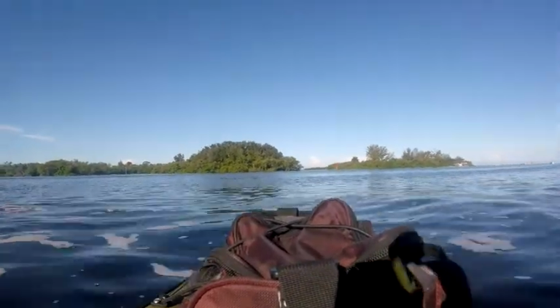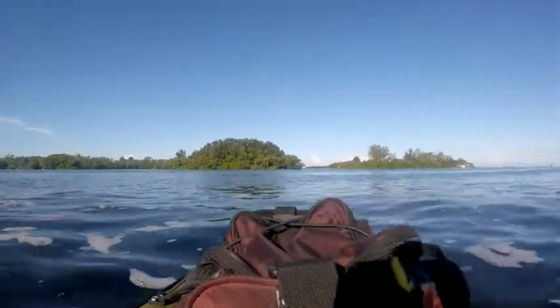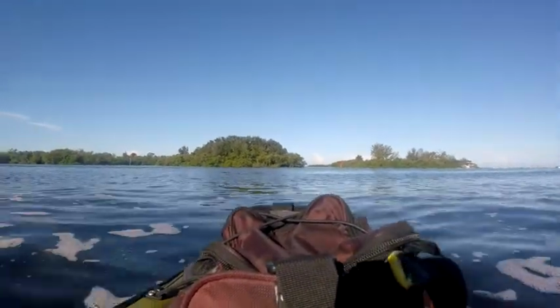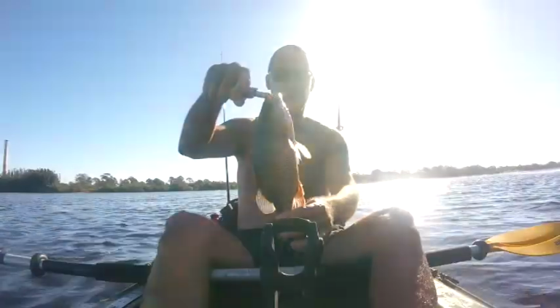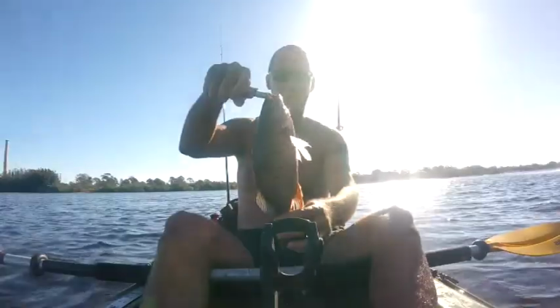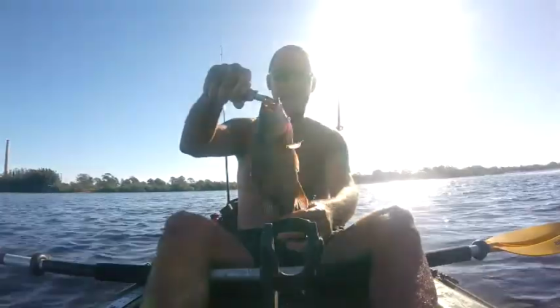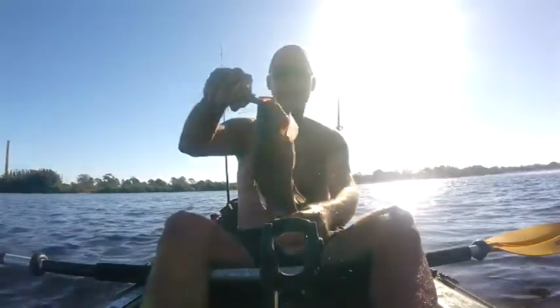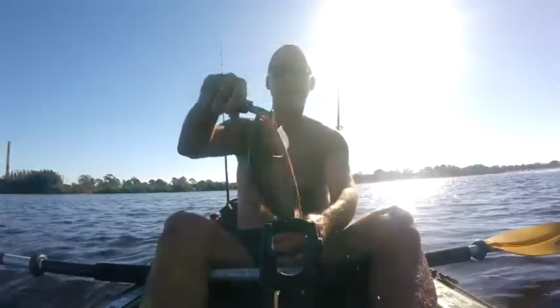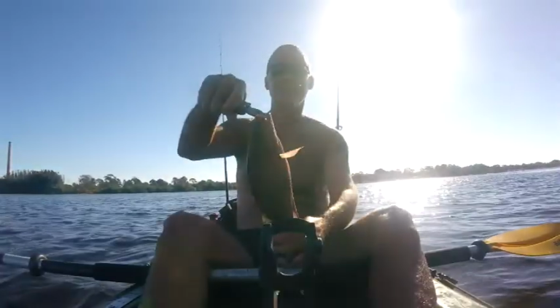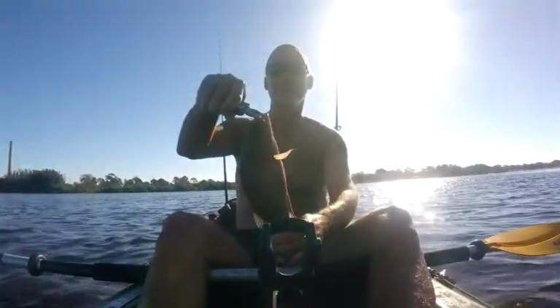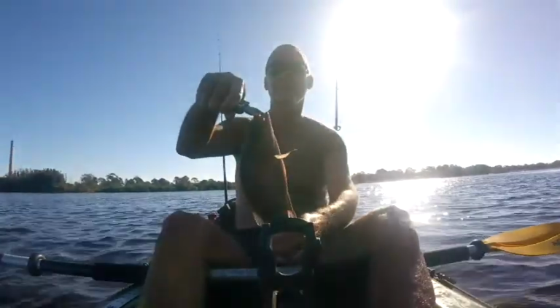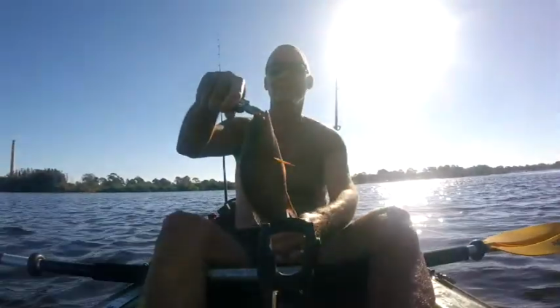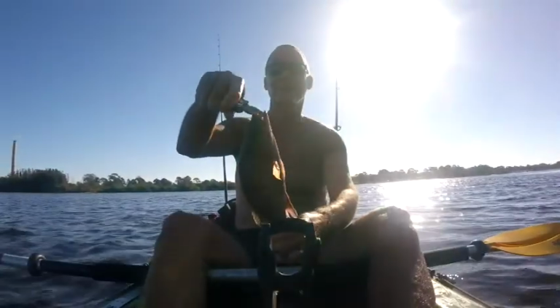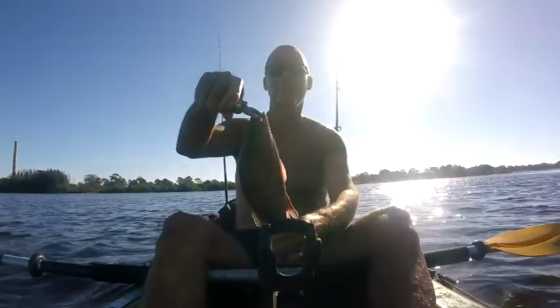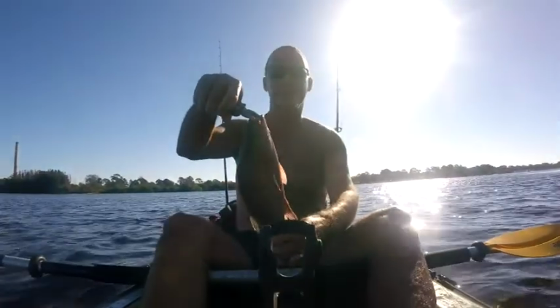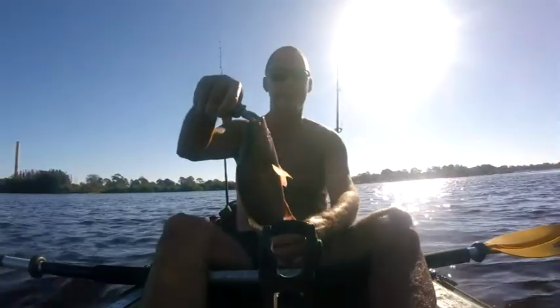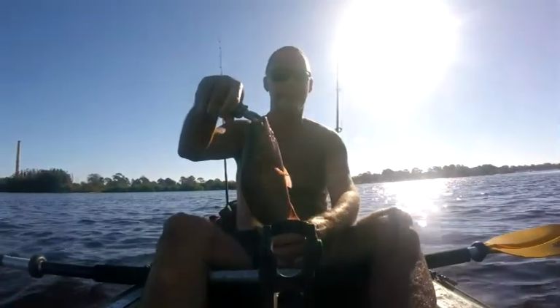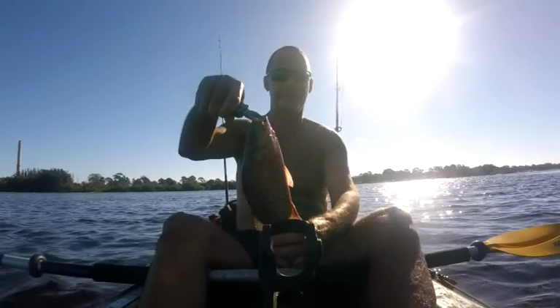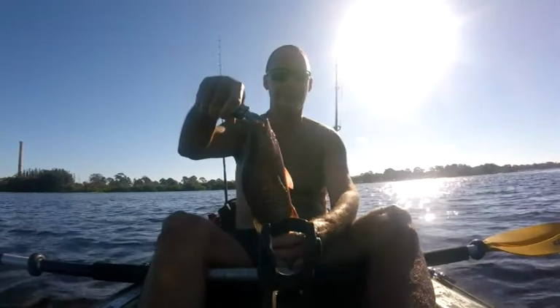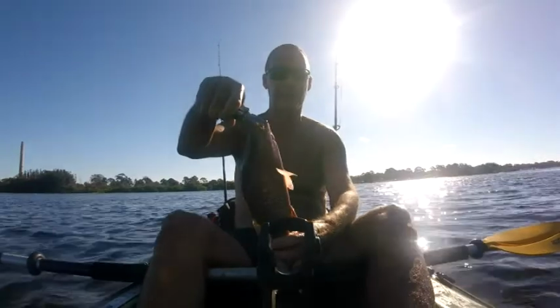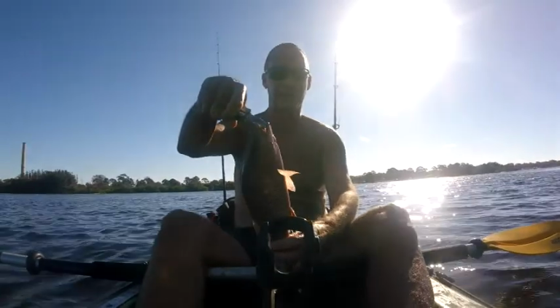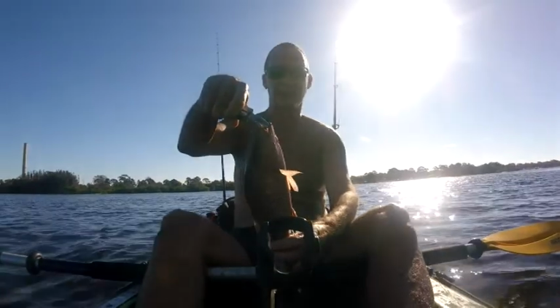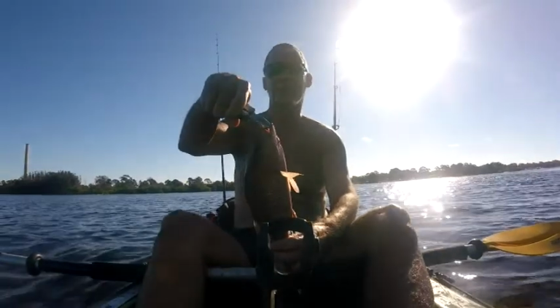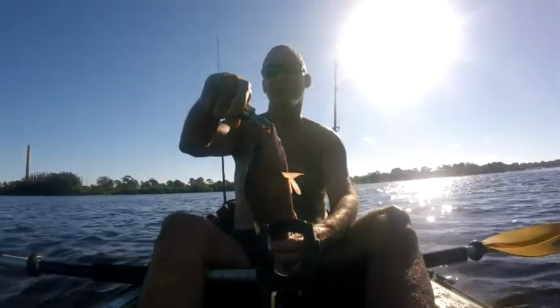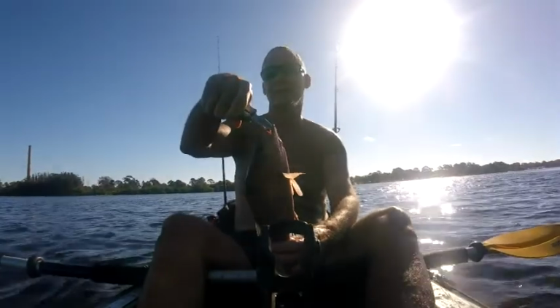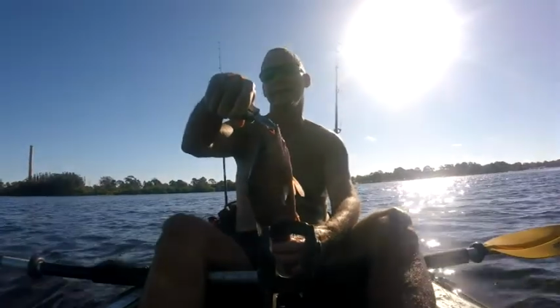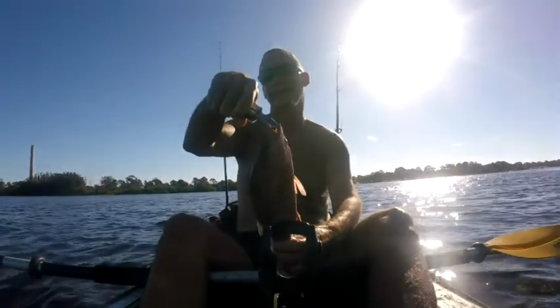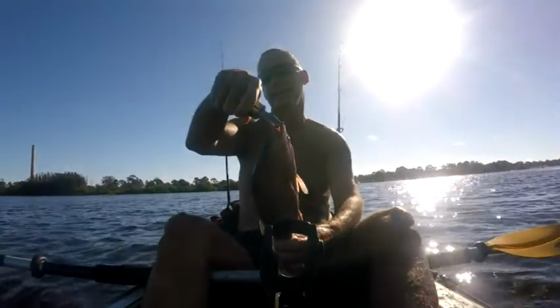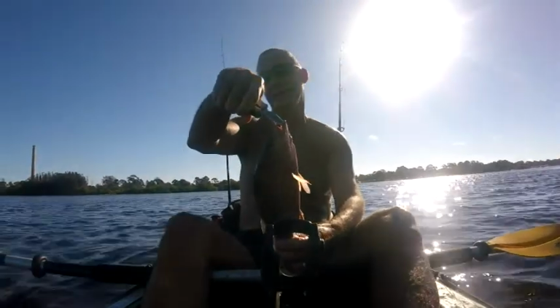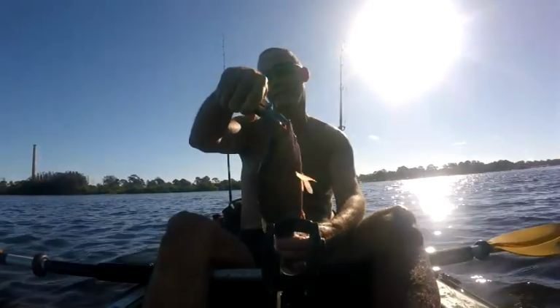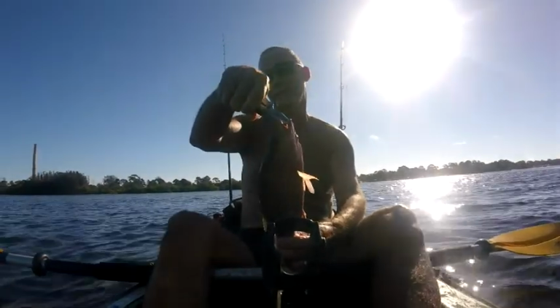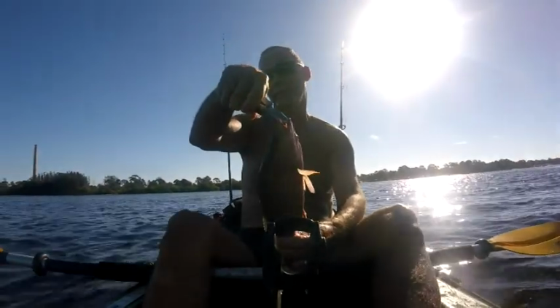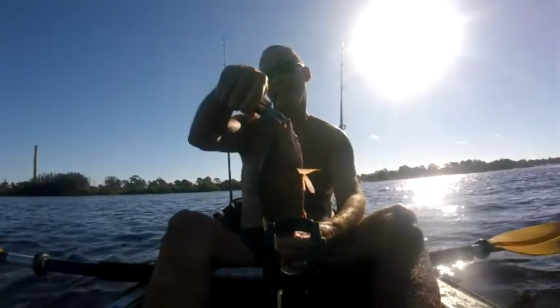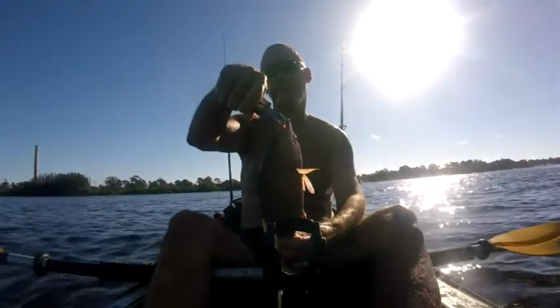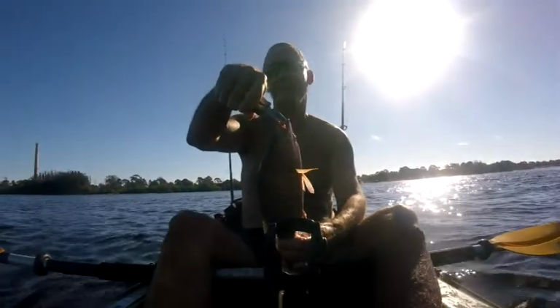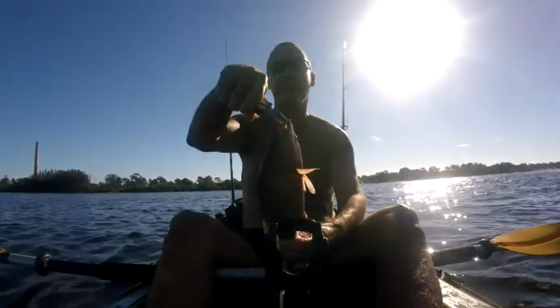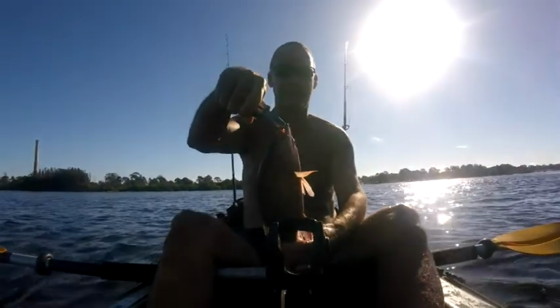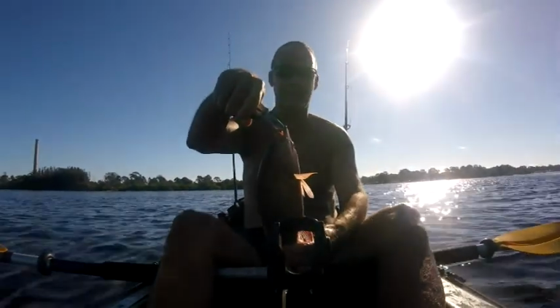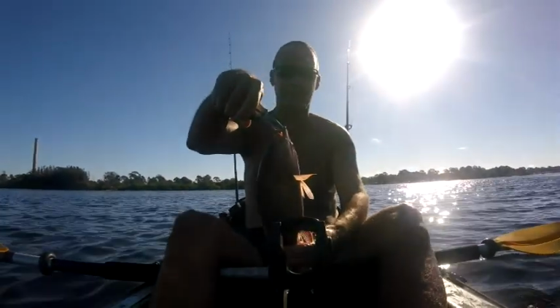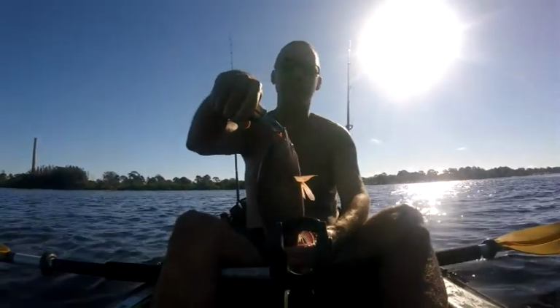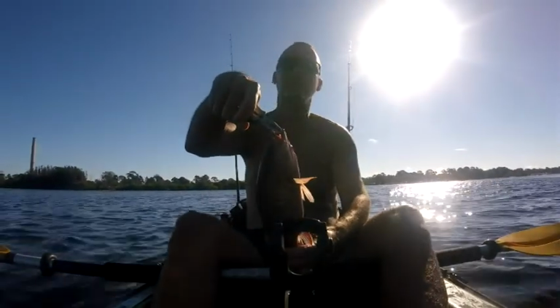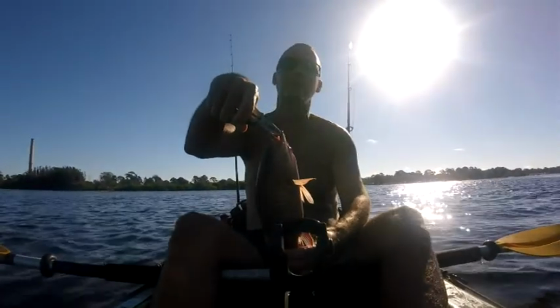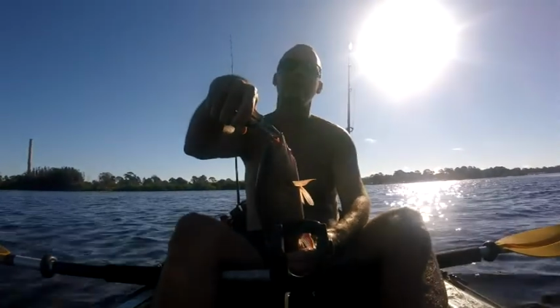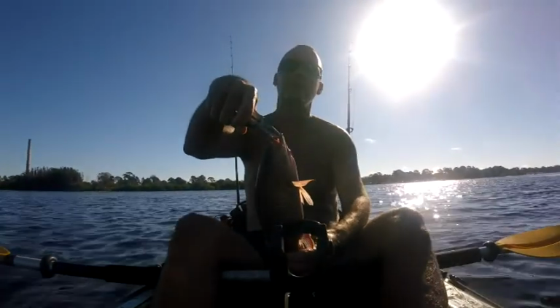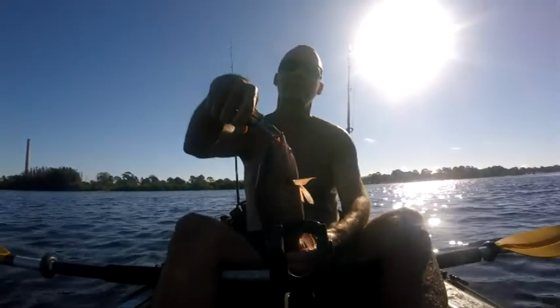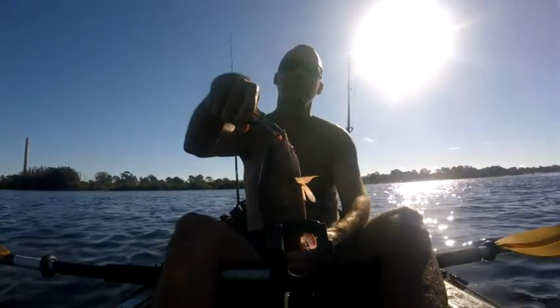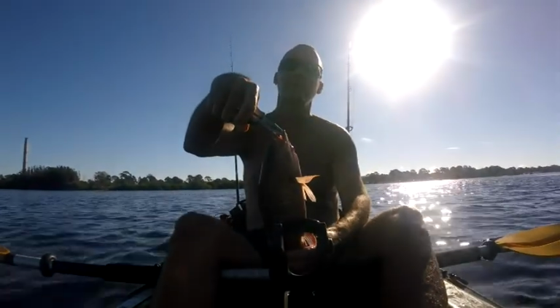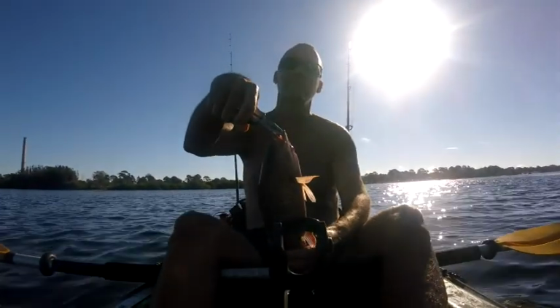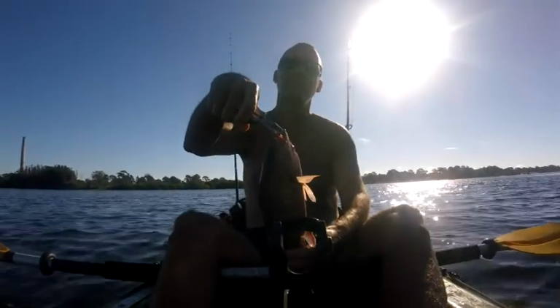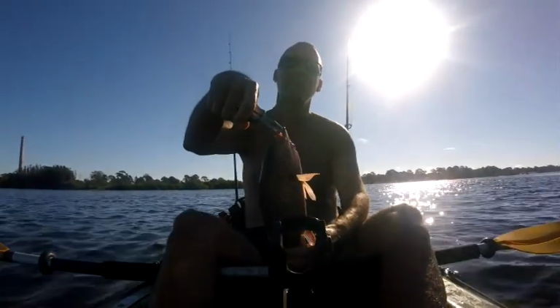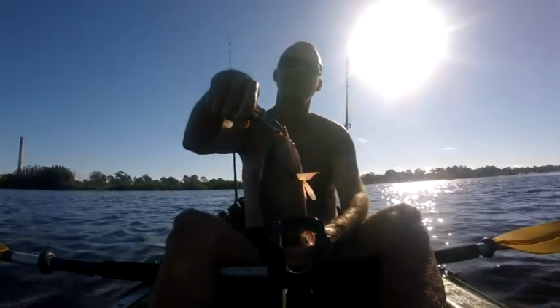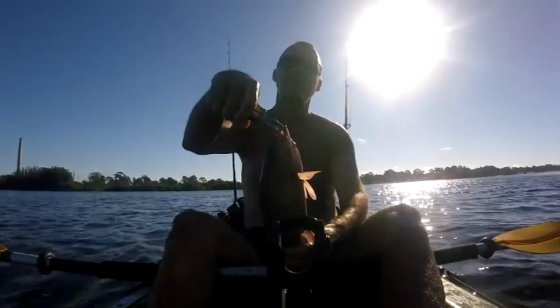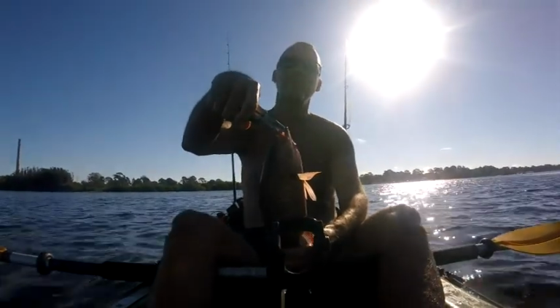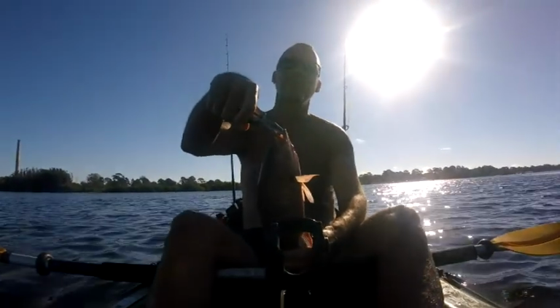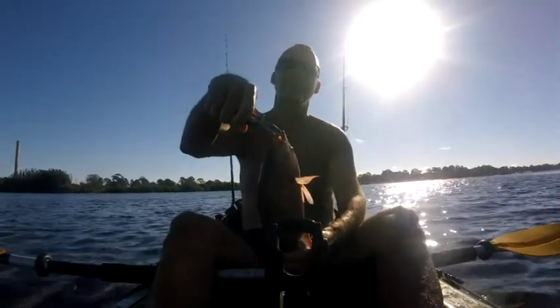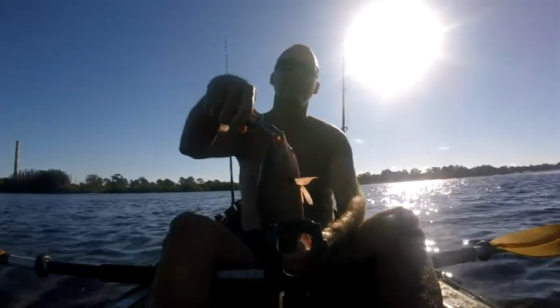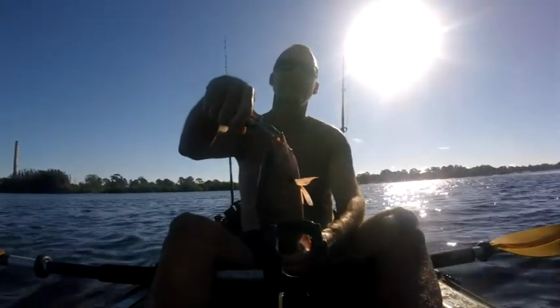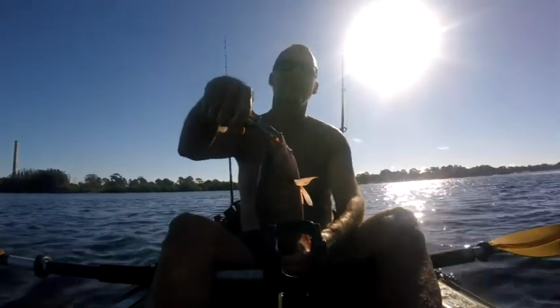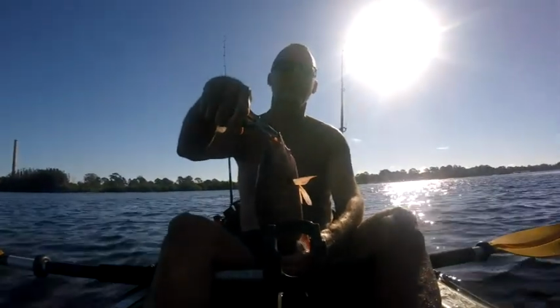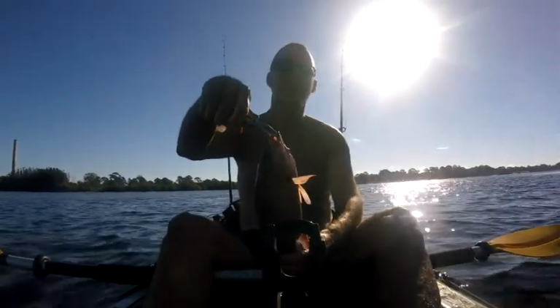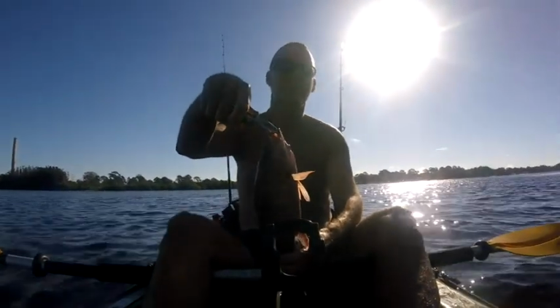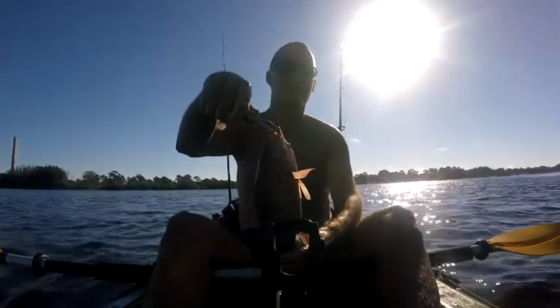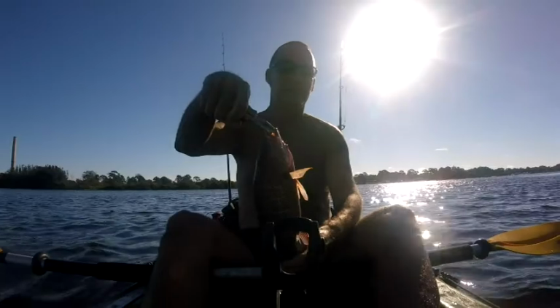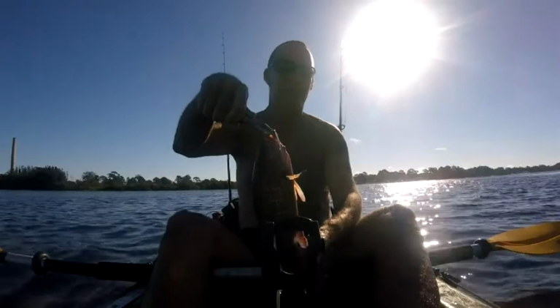First catch here — it's an eleven and a half inch mangrove snapper, so he's a keeper.